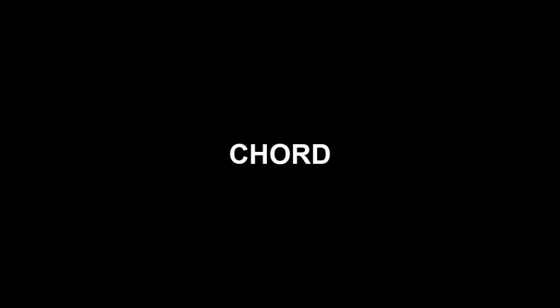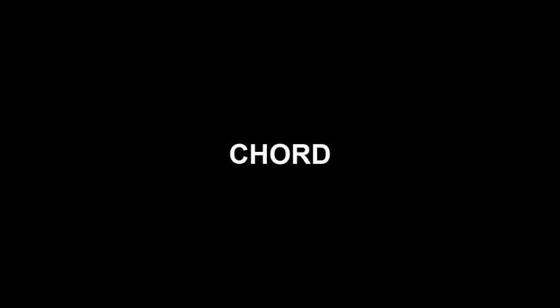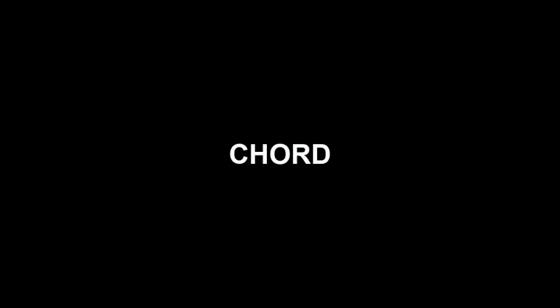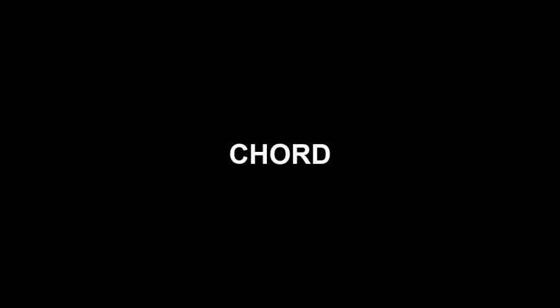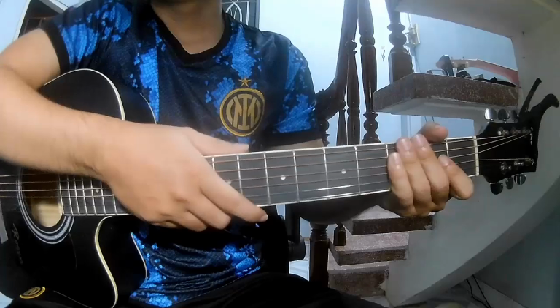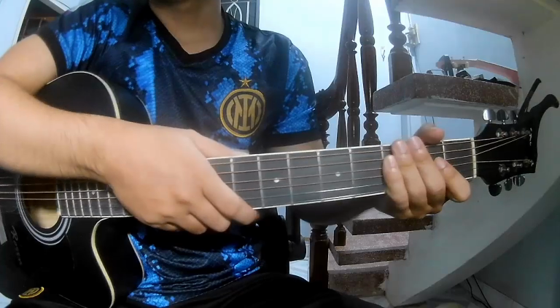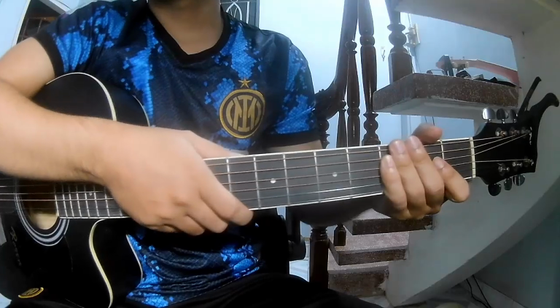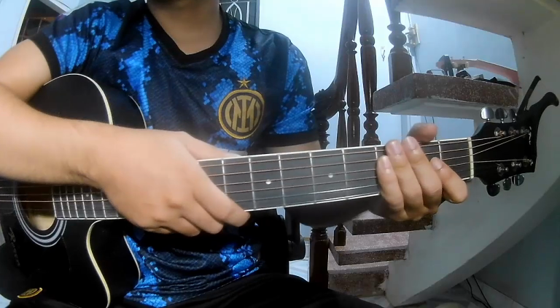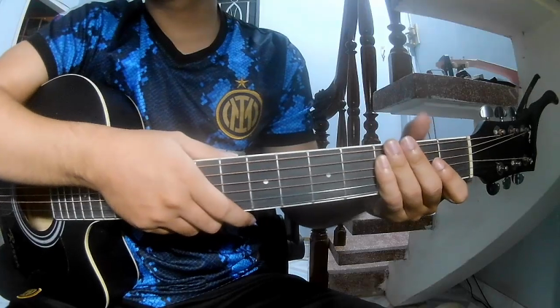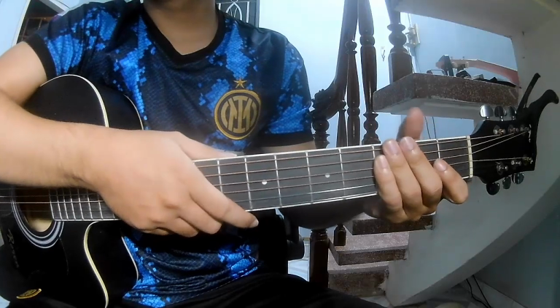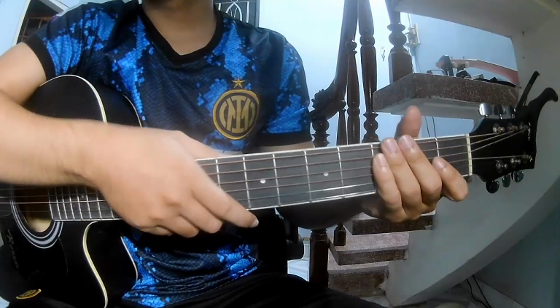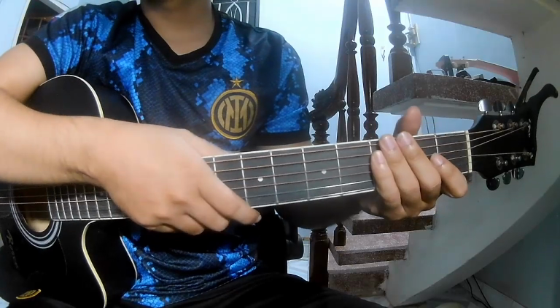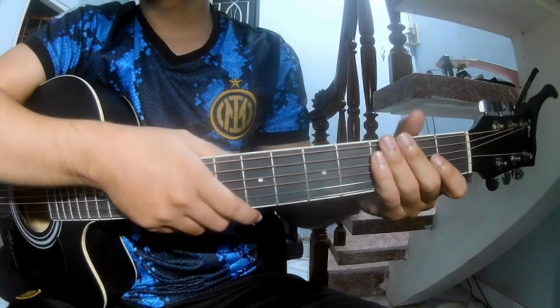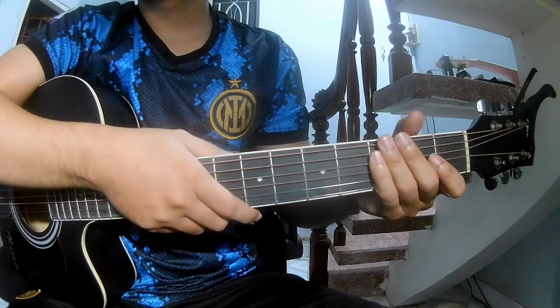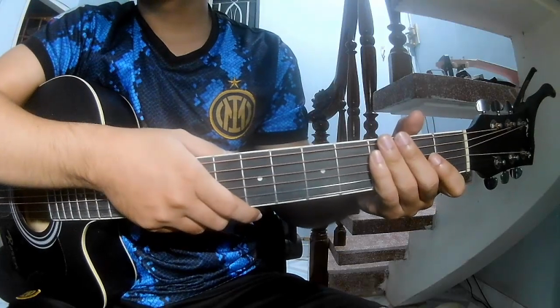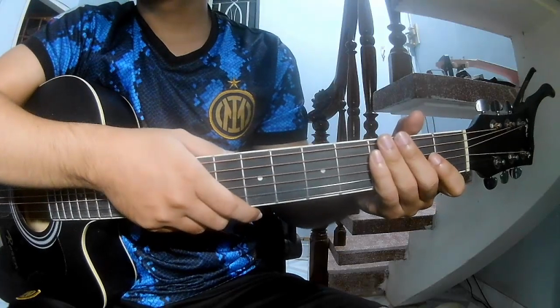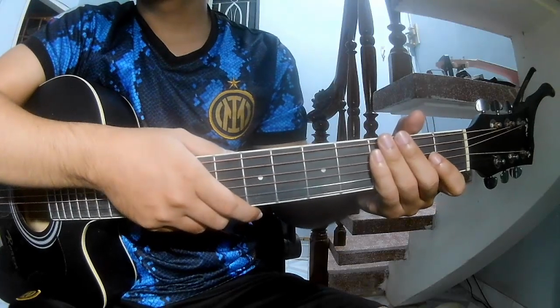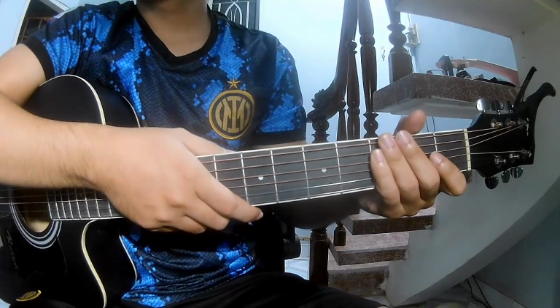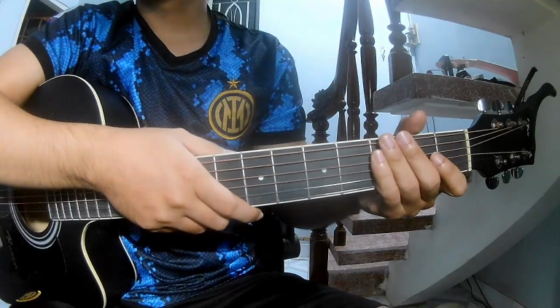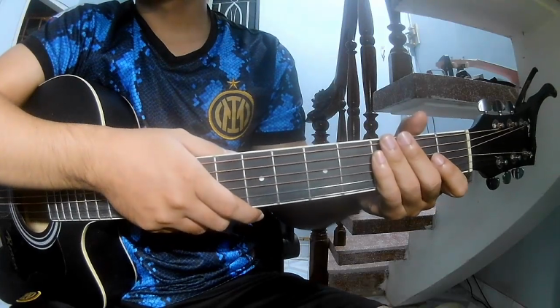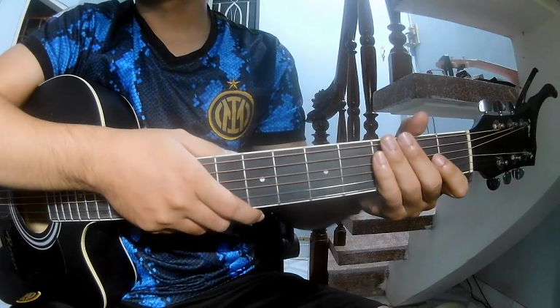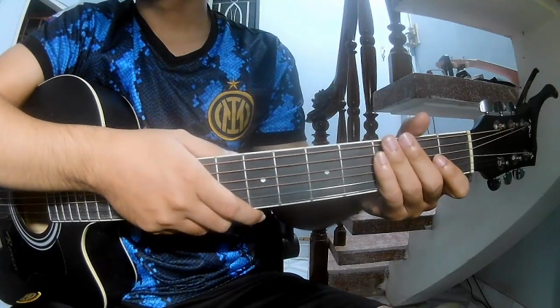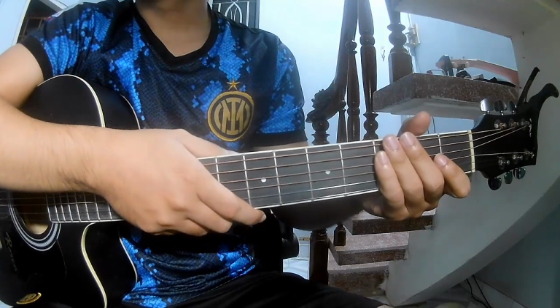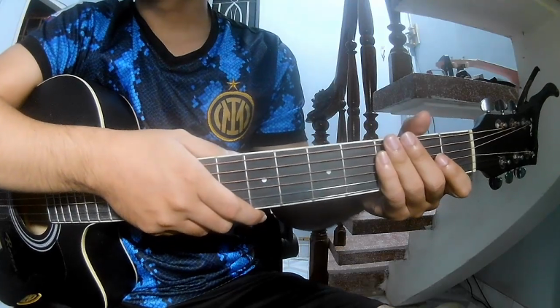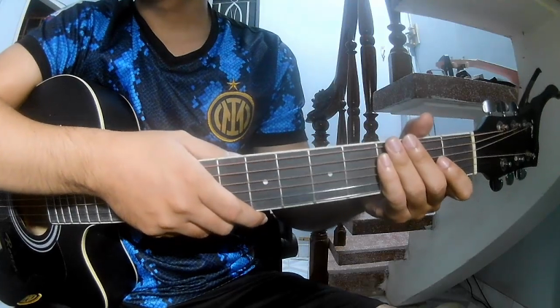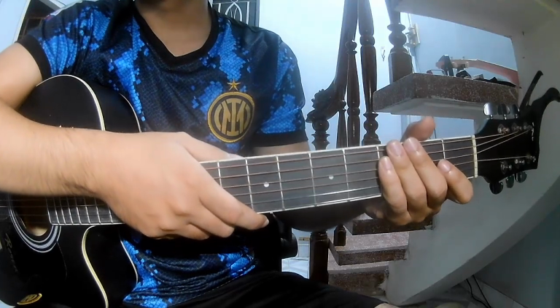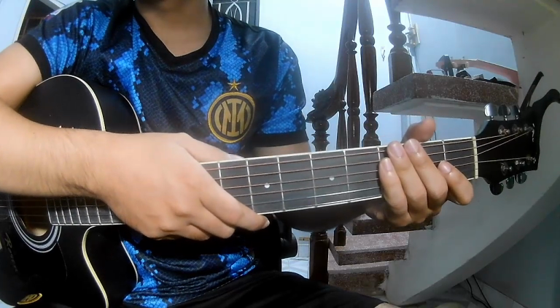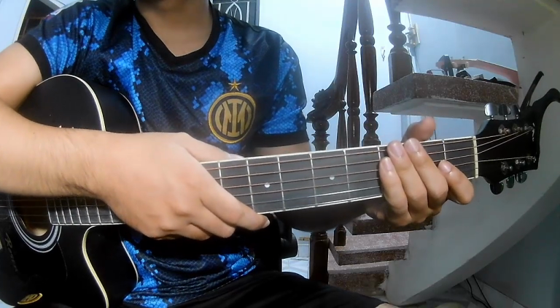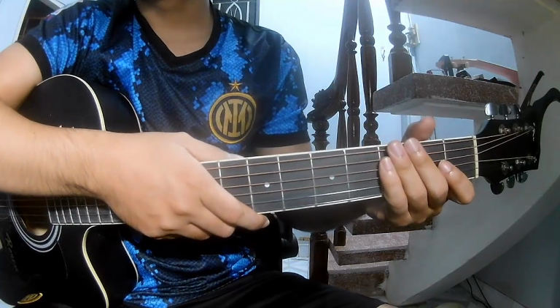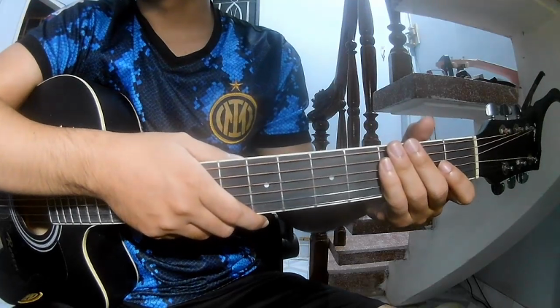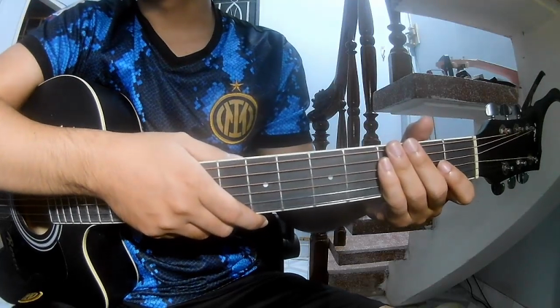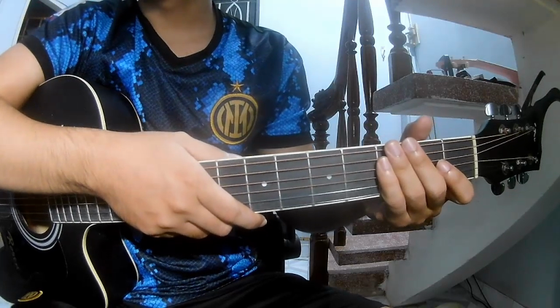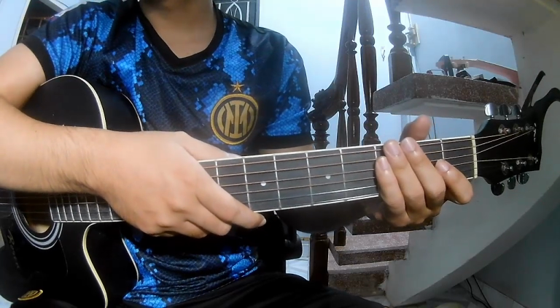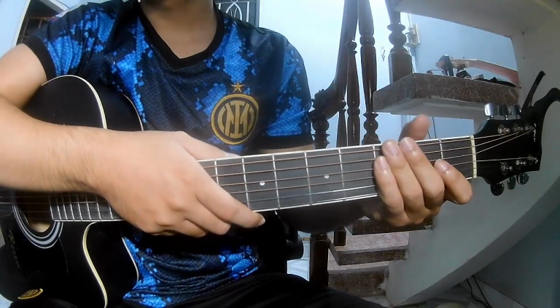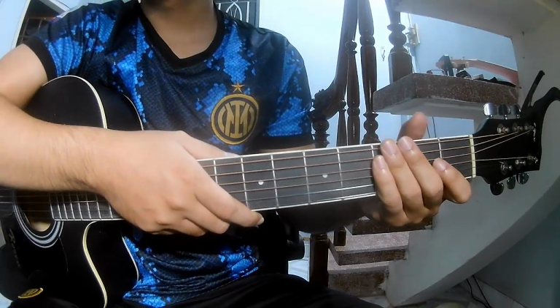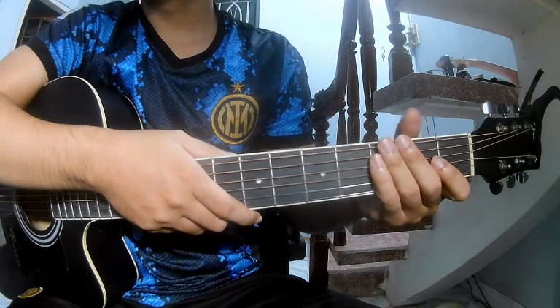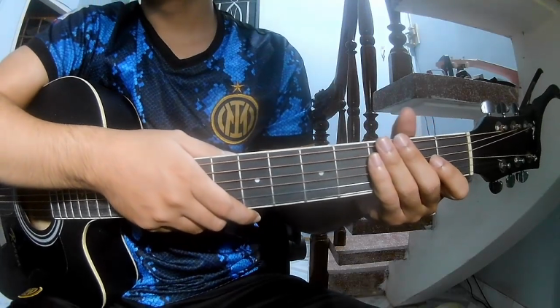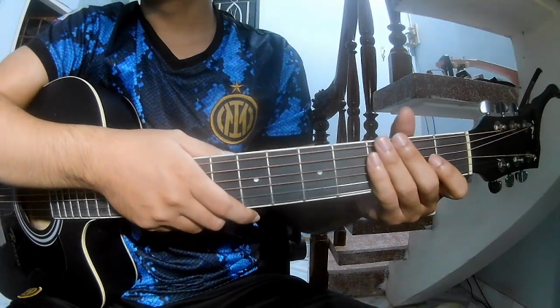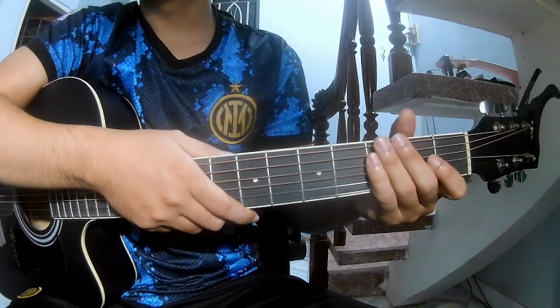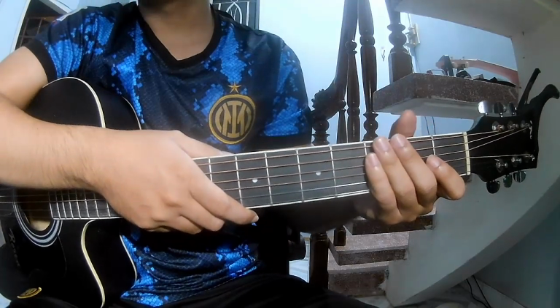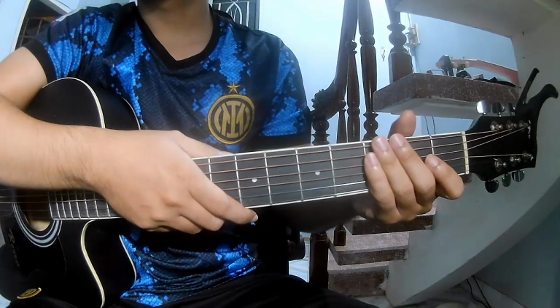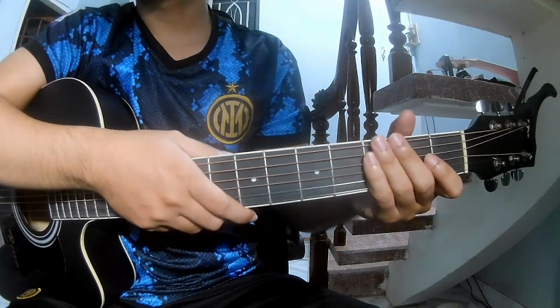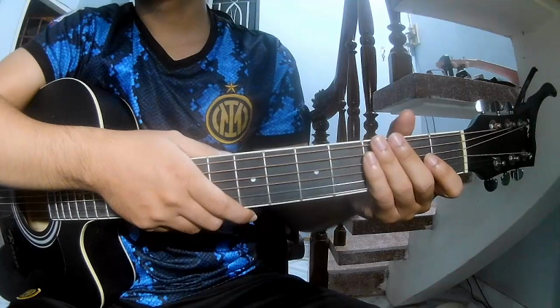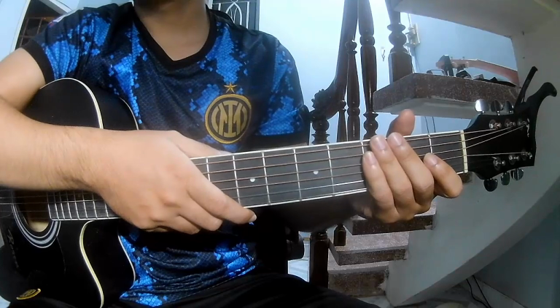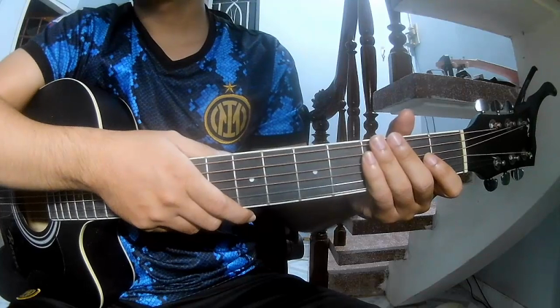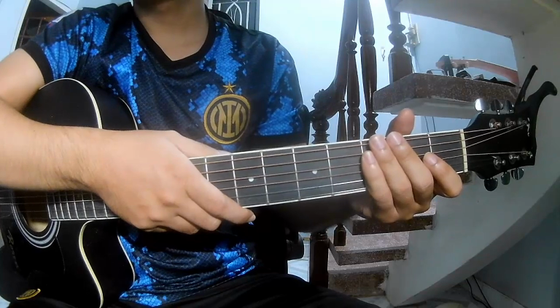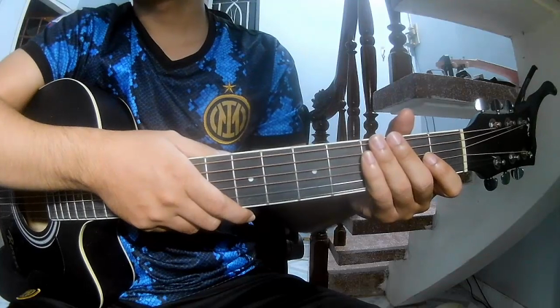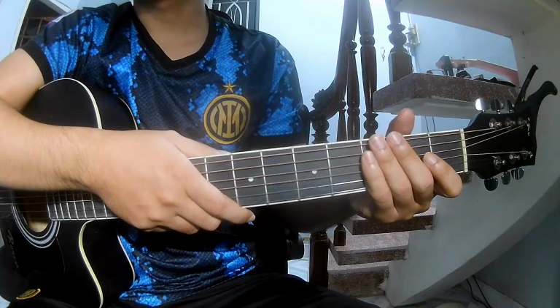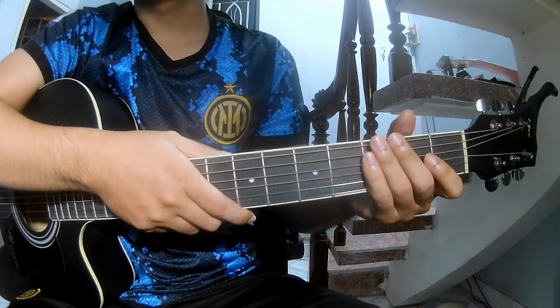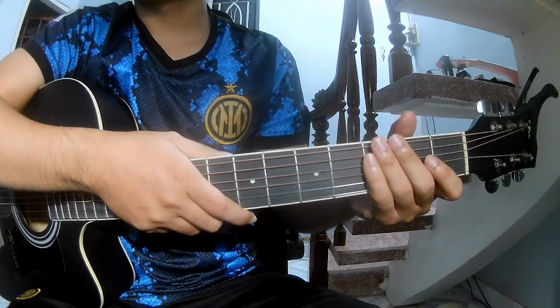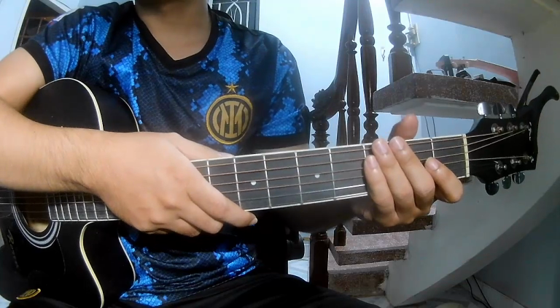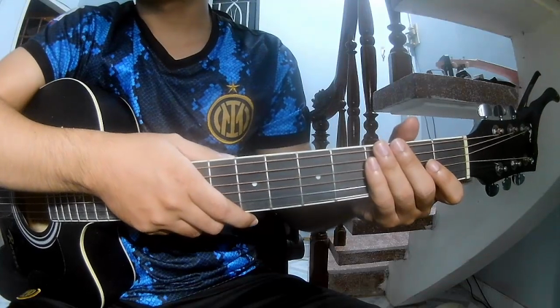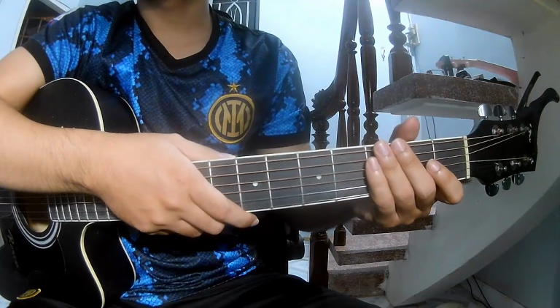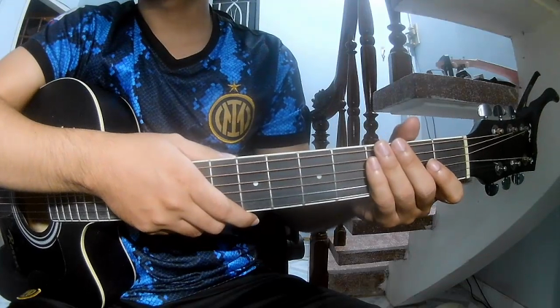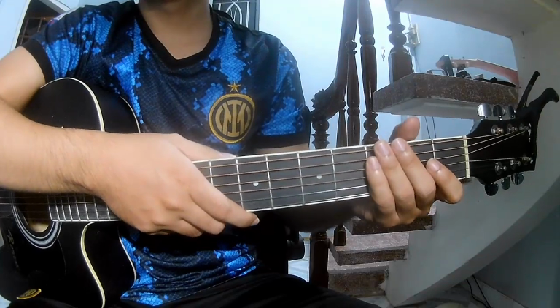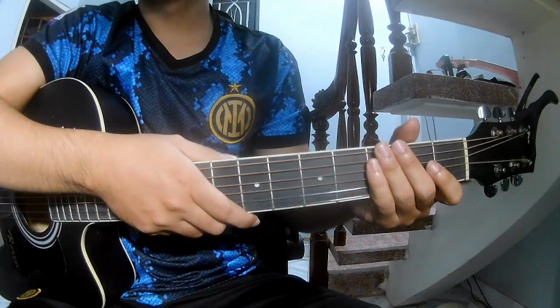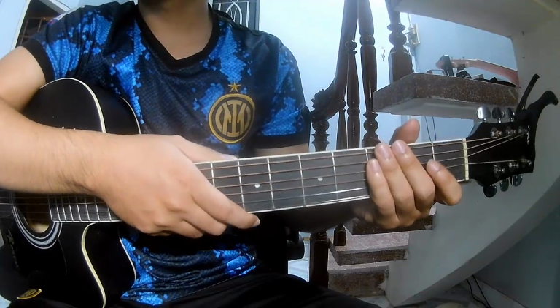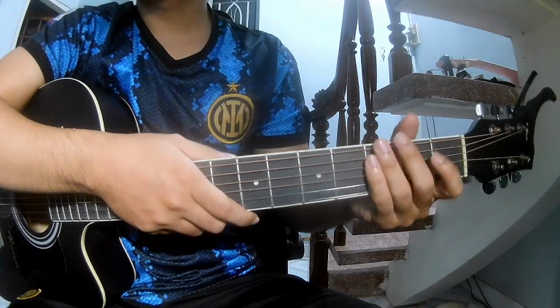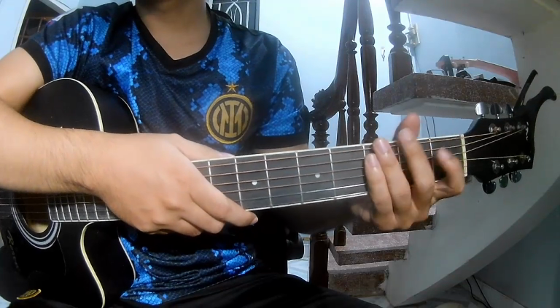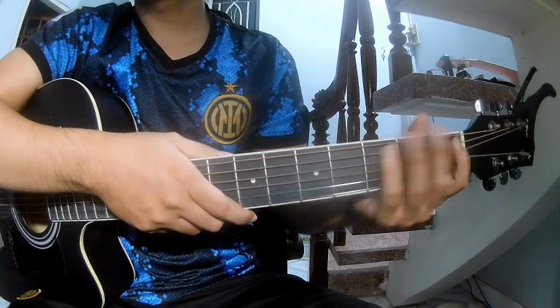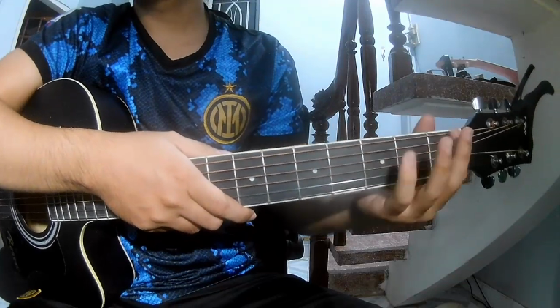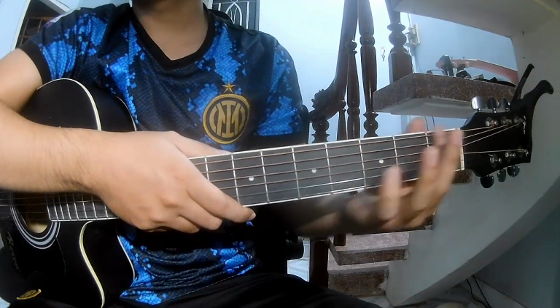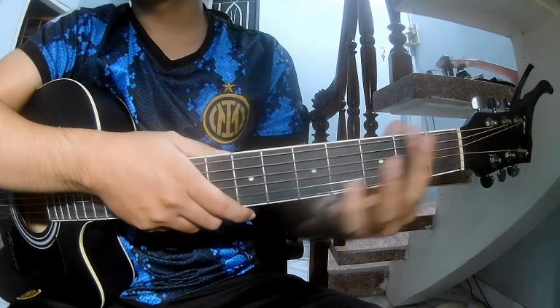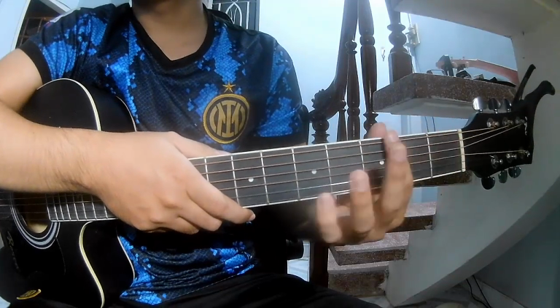Hi everyone, today we see how to play 'Guitar Girl in New York' by Nessa Barrett. First, don't use a cable.